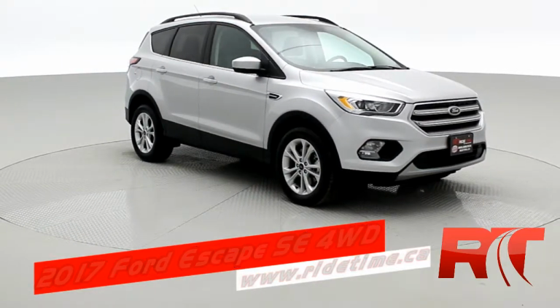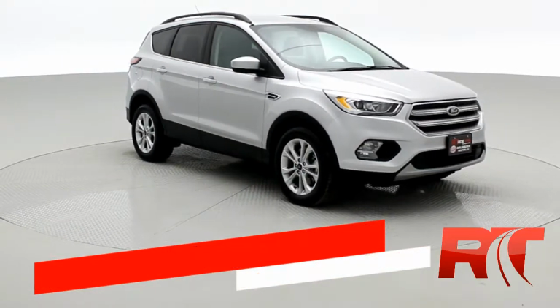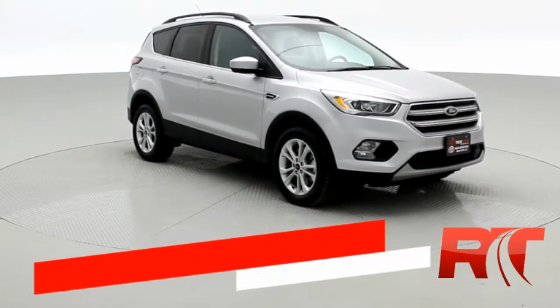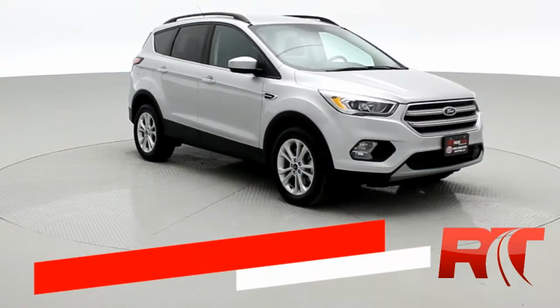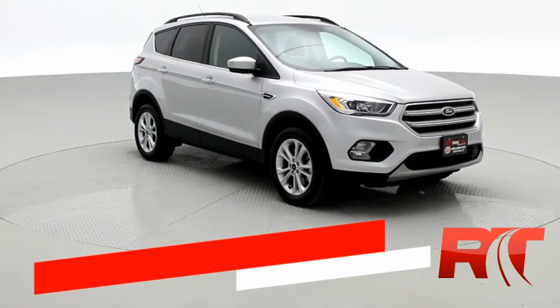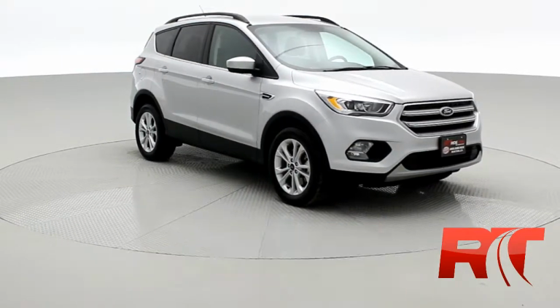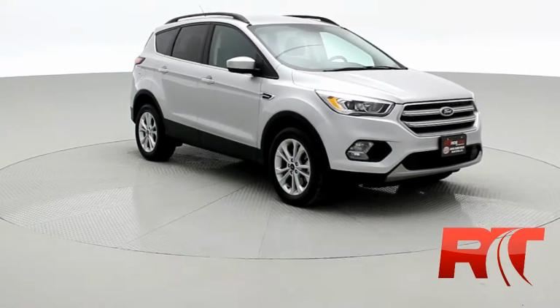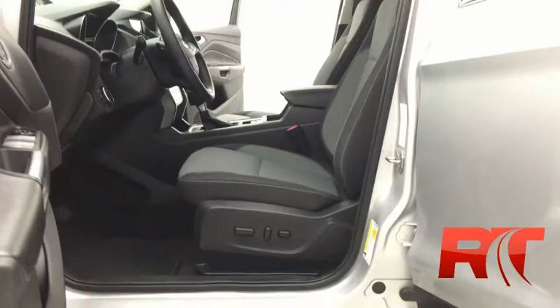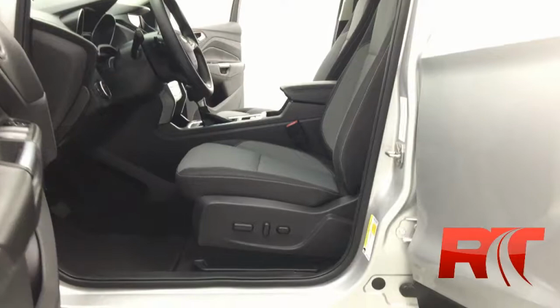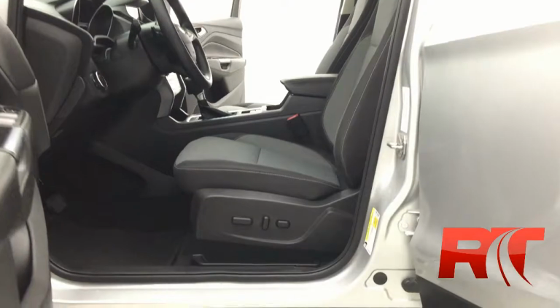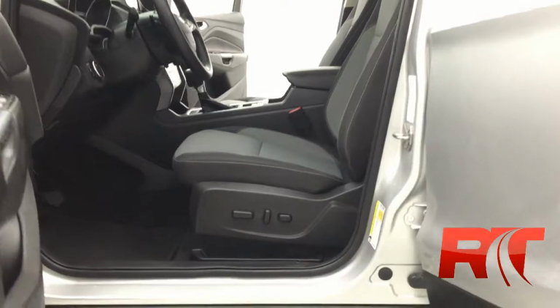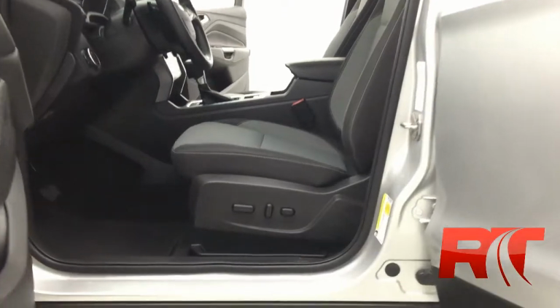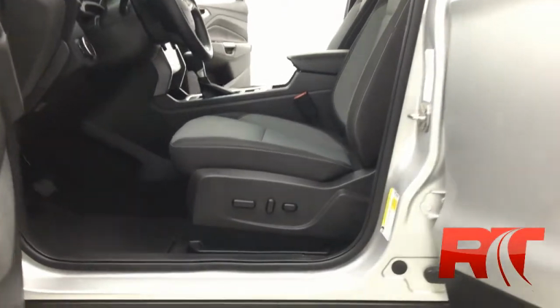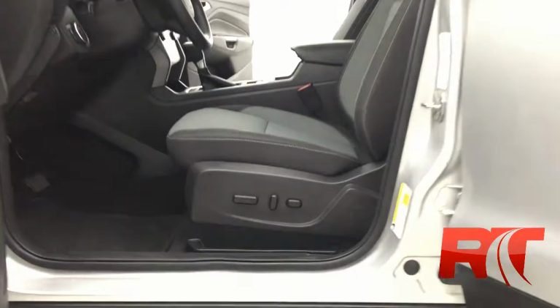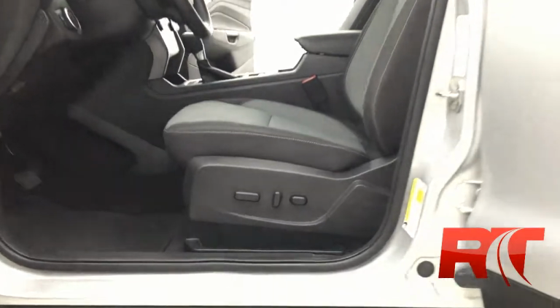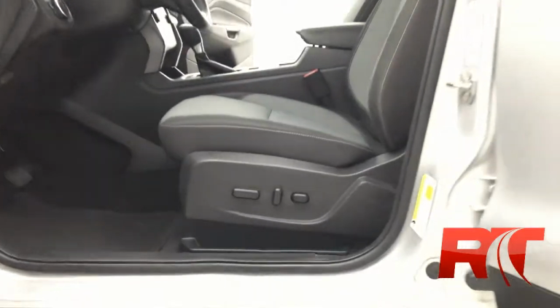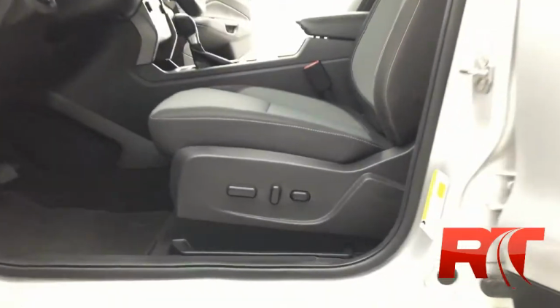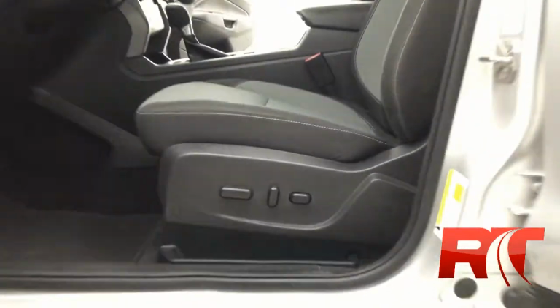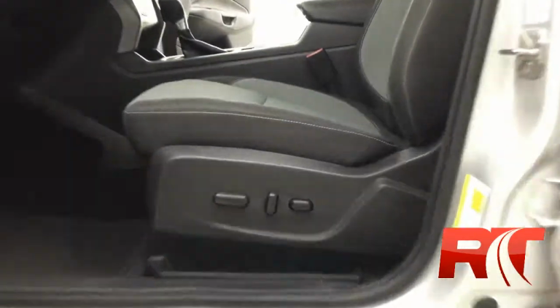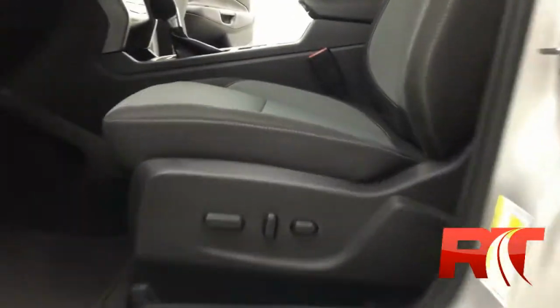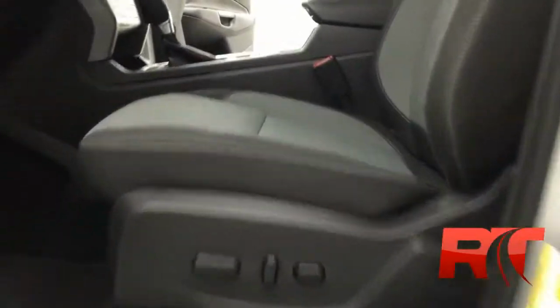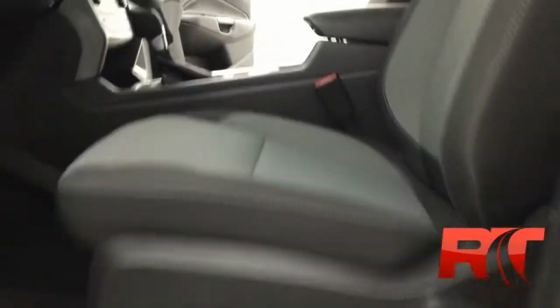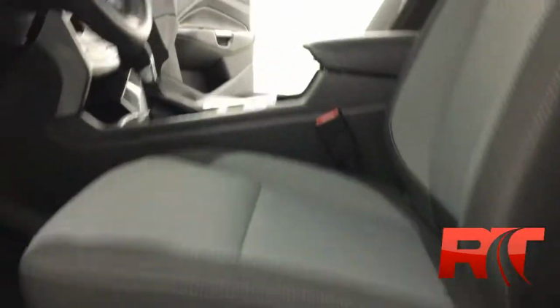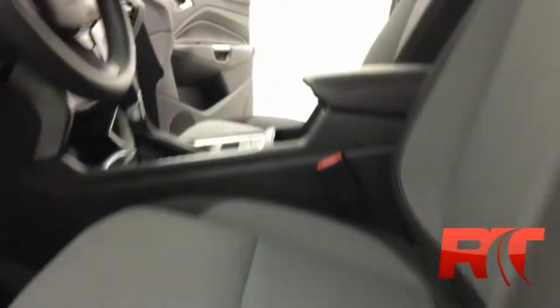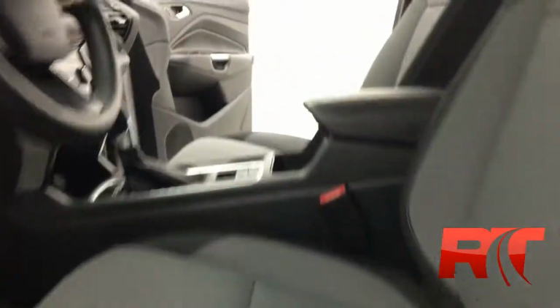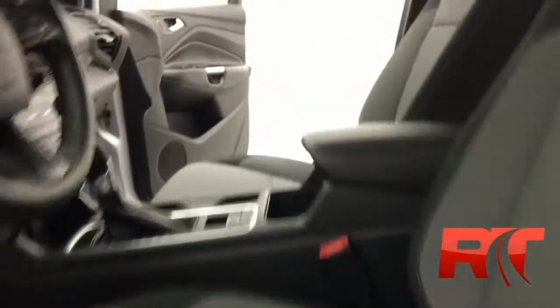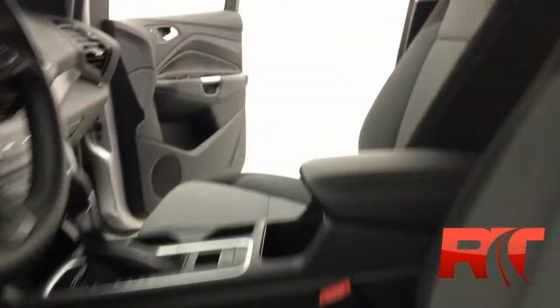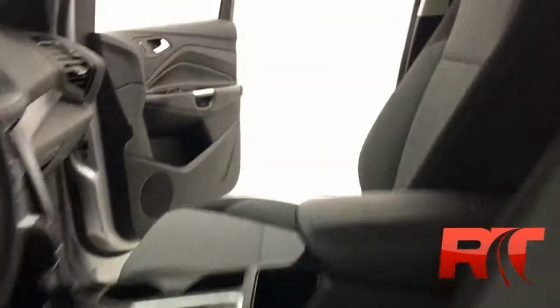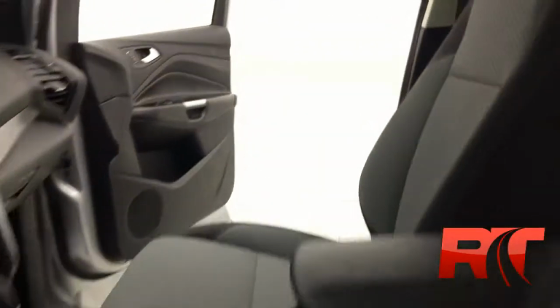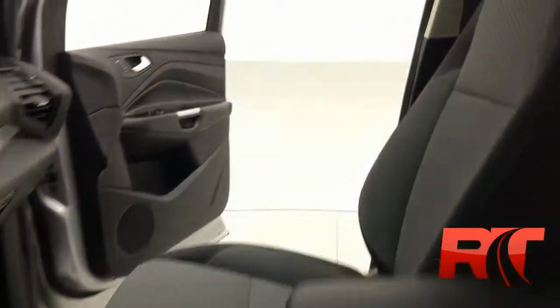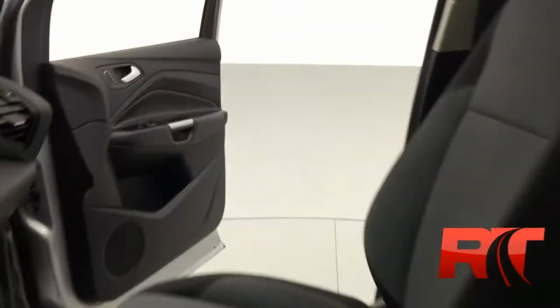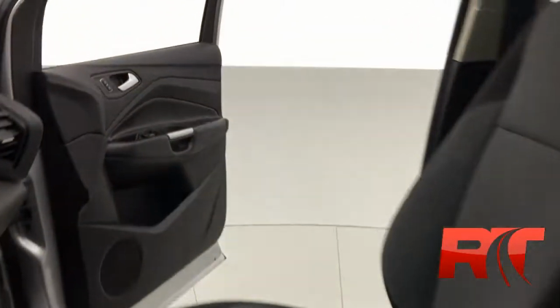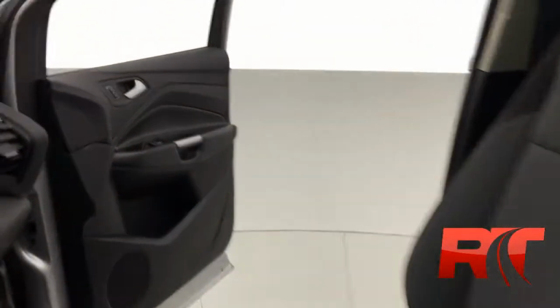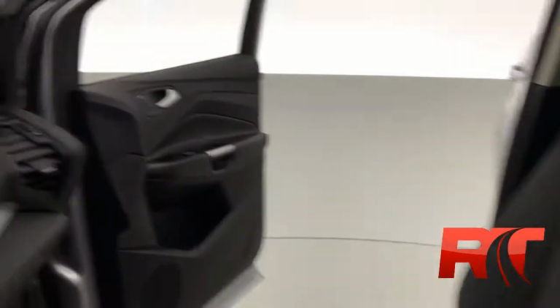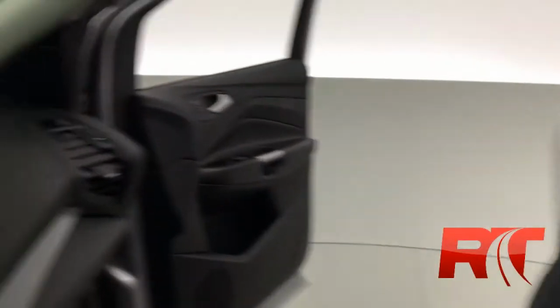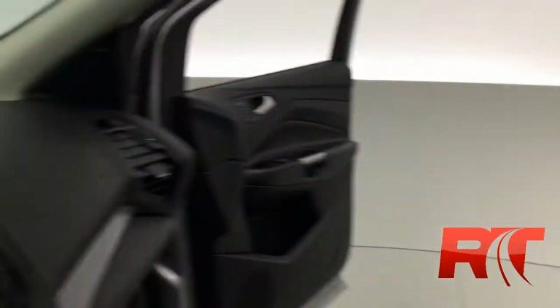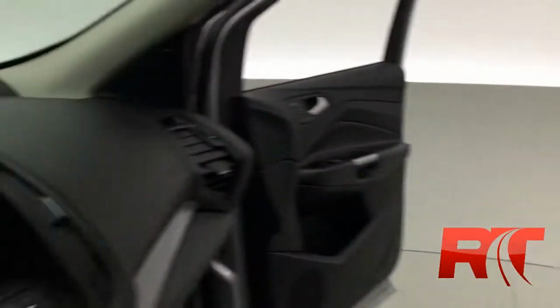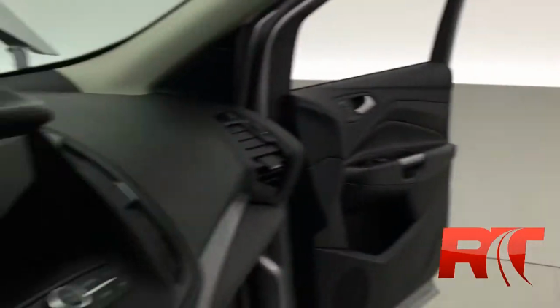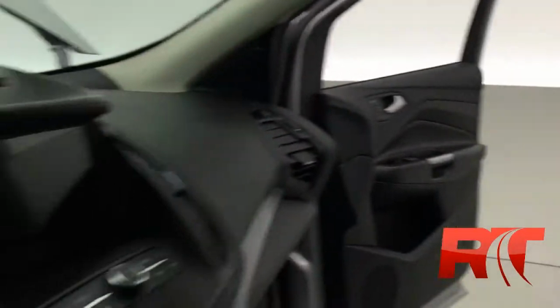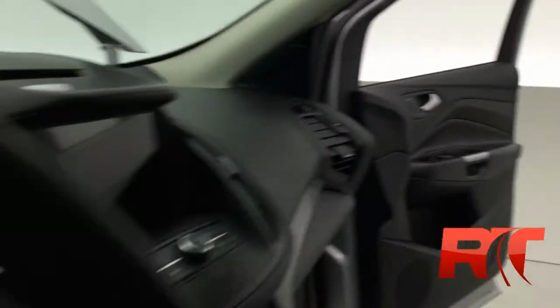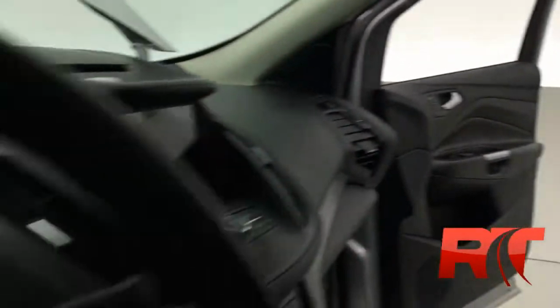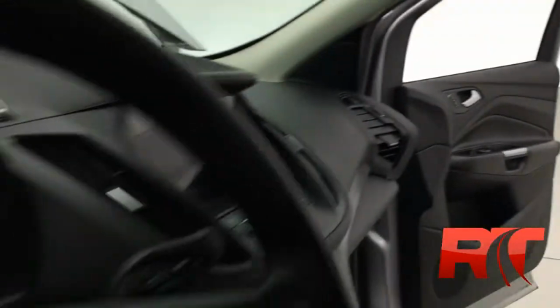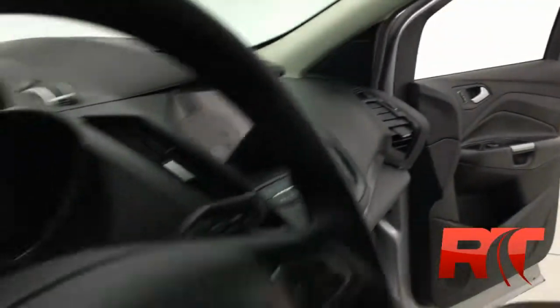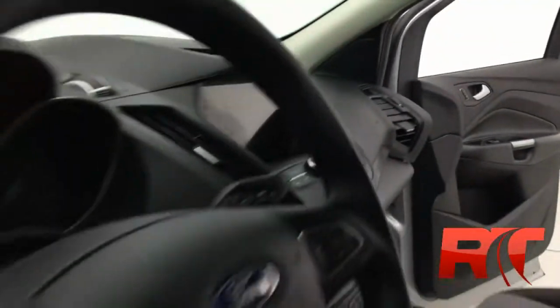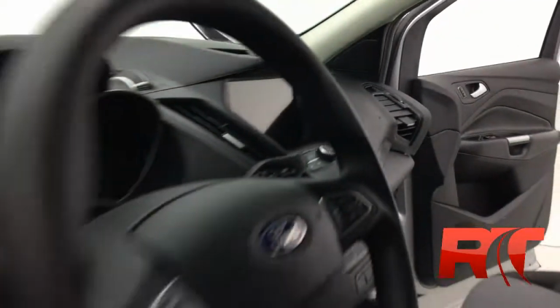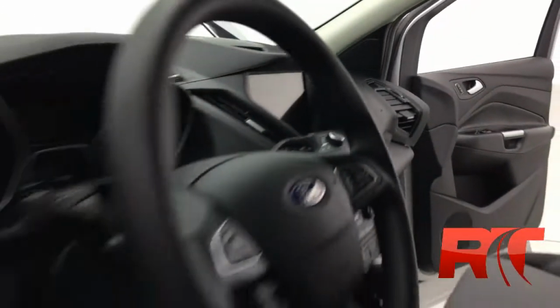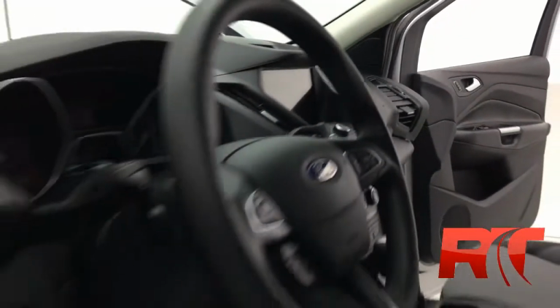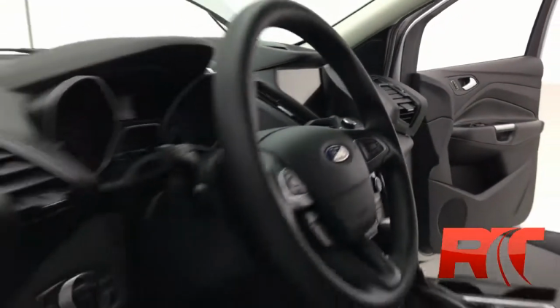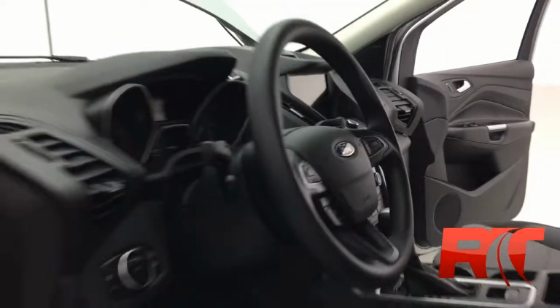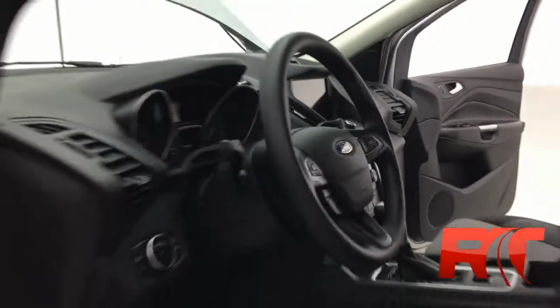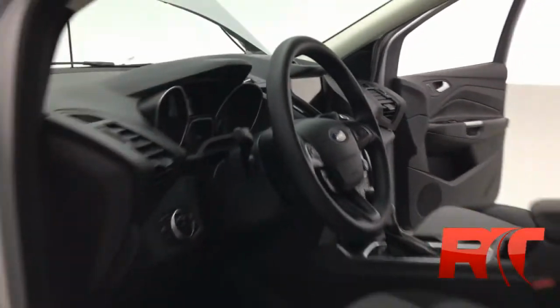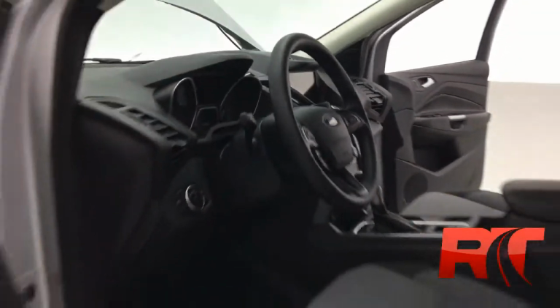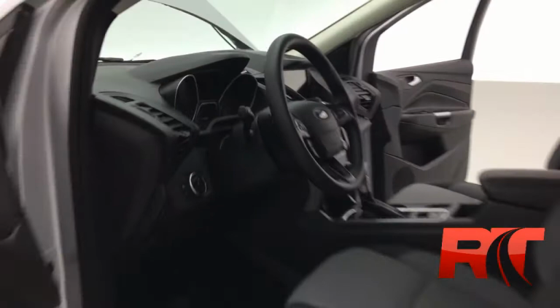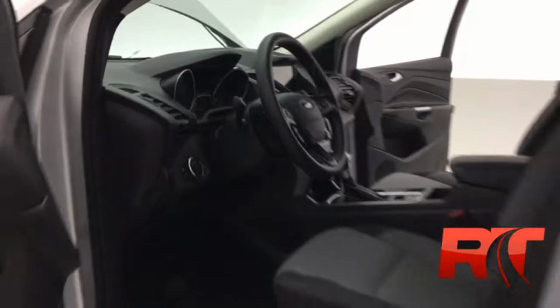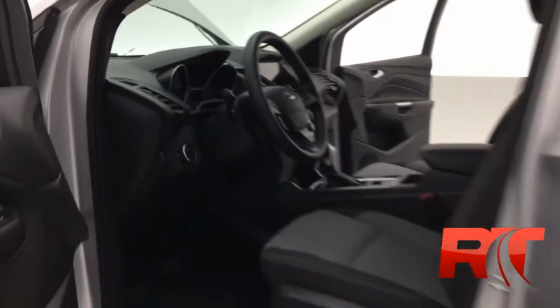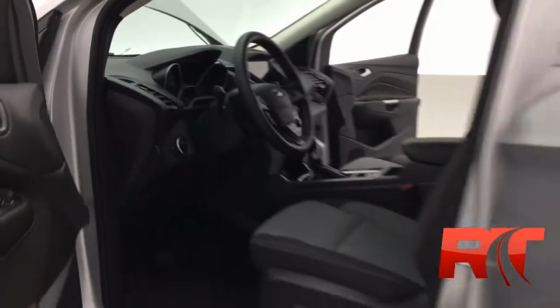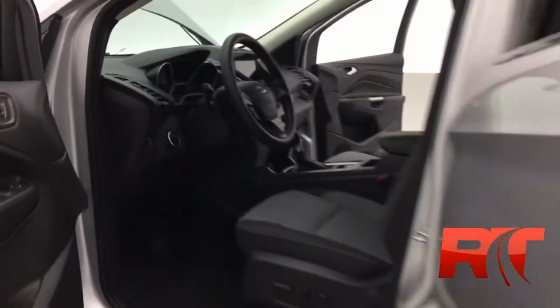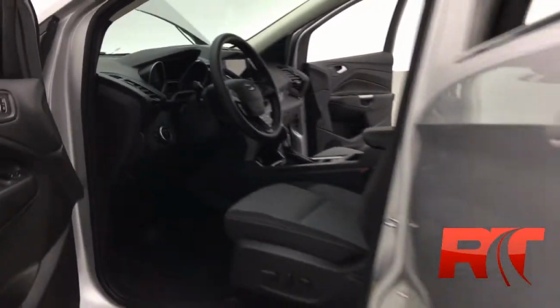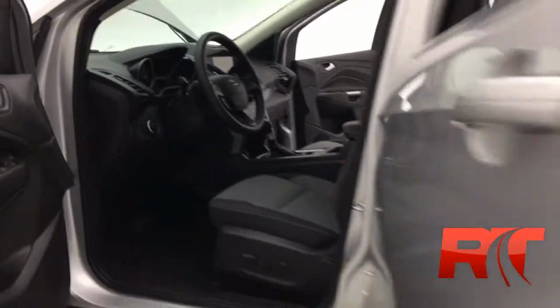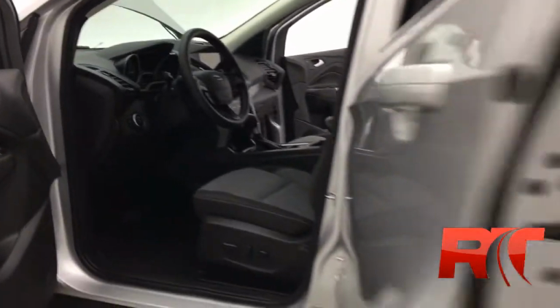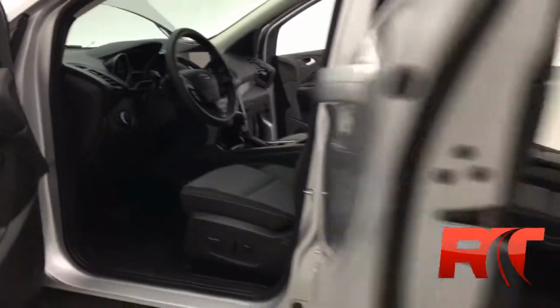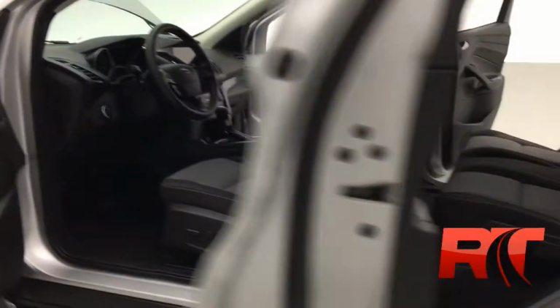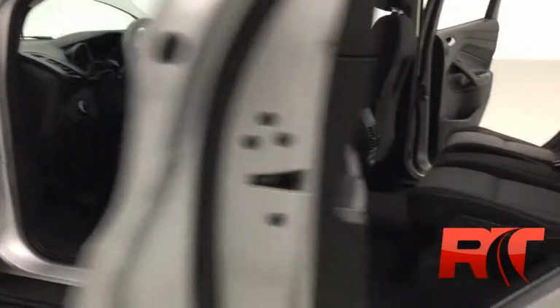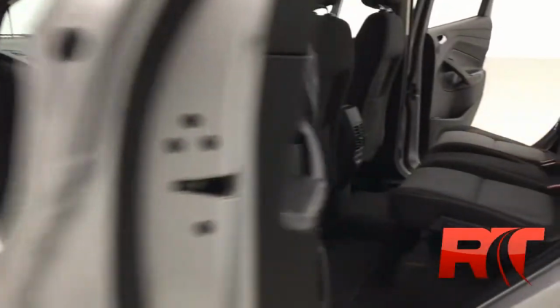Let's hop inside. This one's got a little over 13,000 kilometers. We bought it directly from Ford. It's in unbelievable shape.